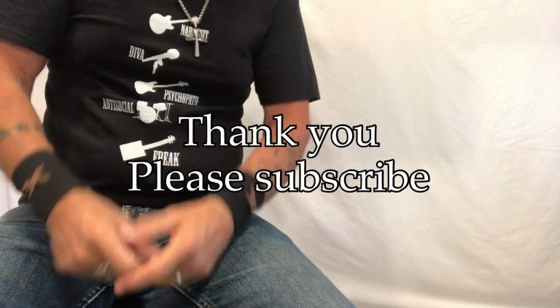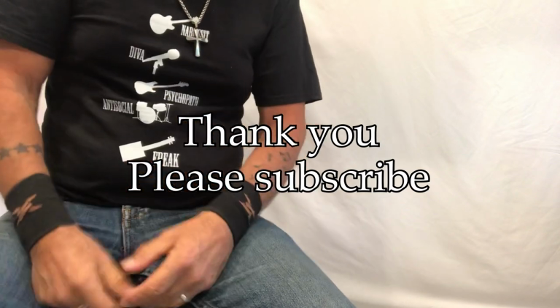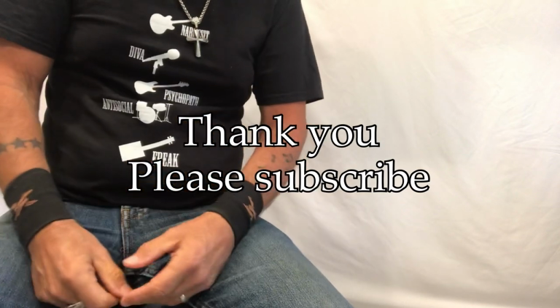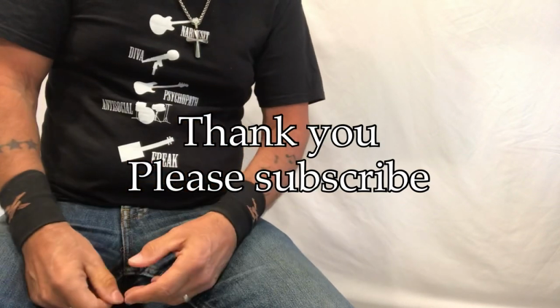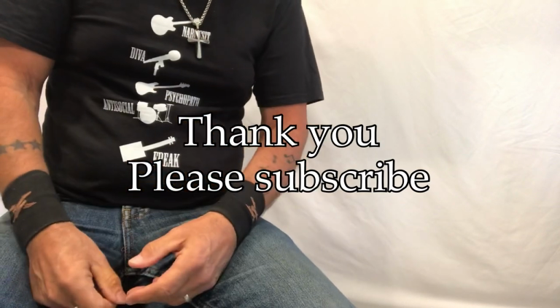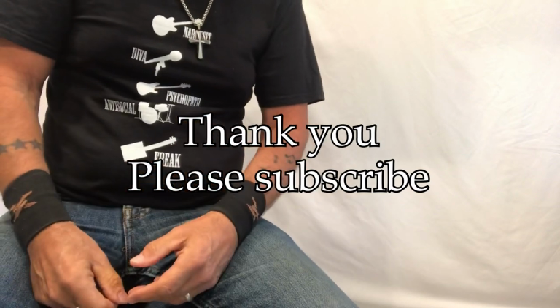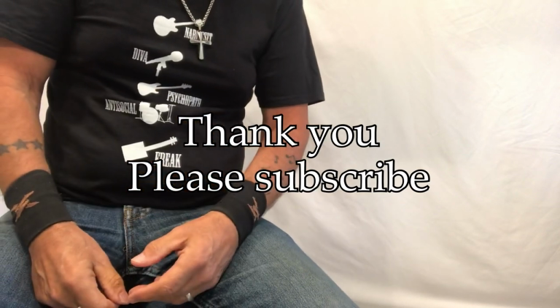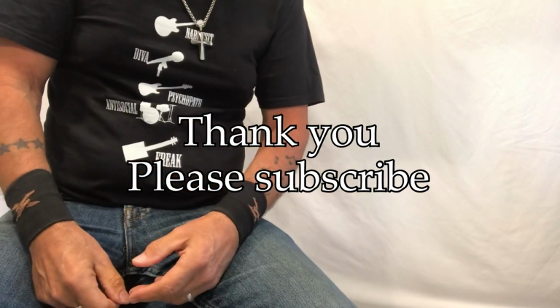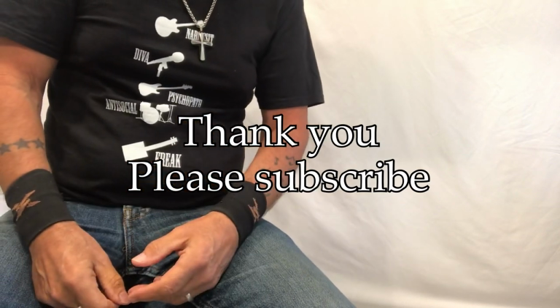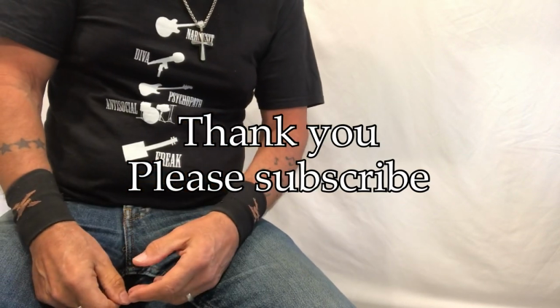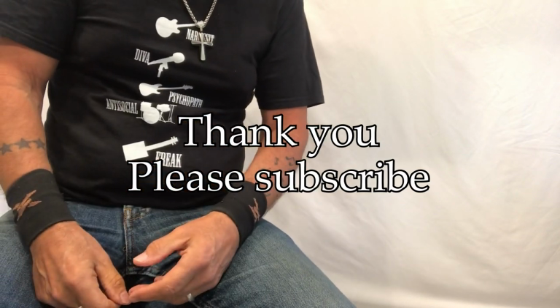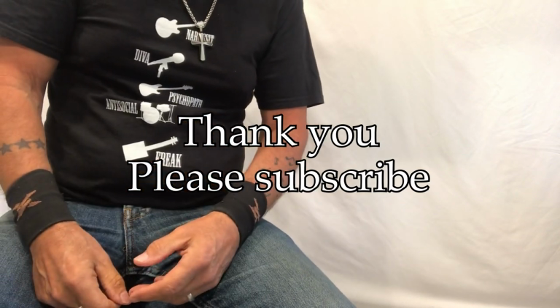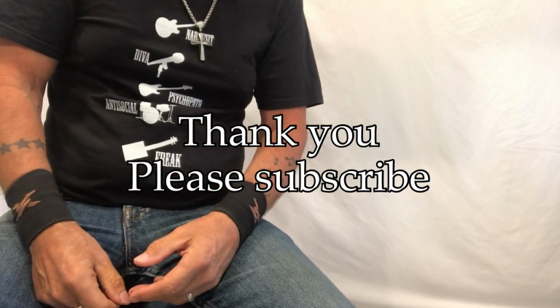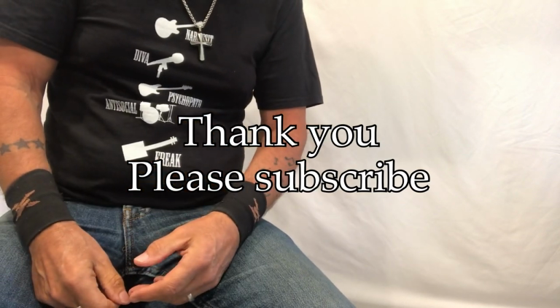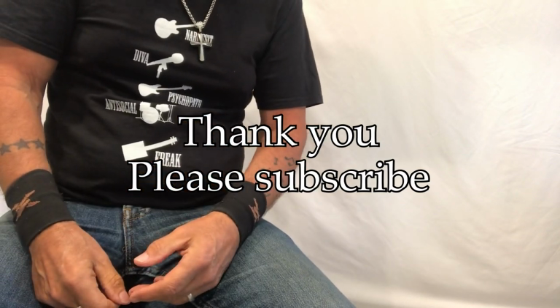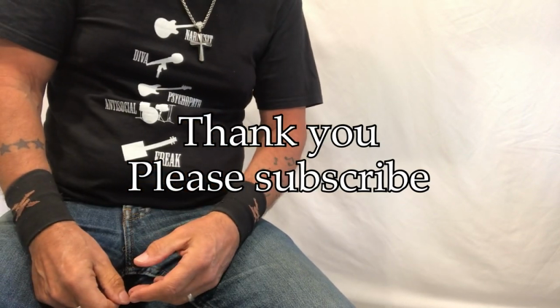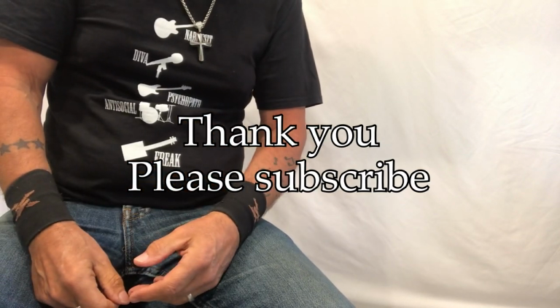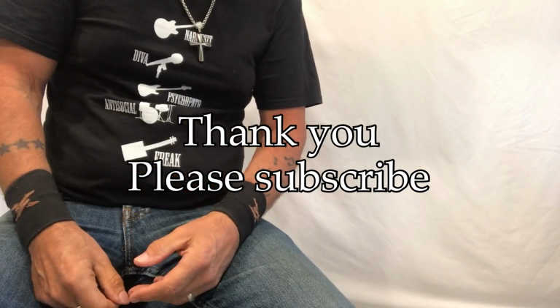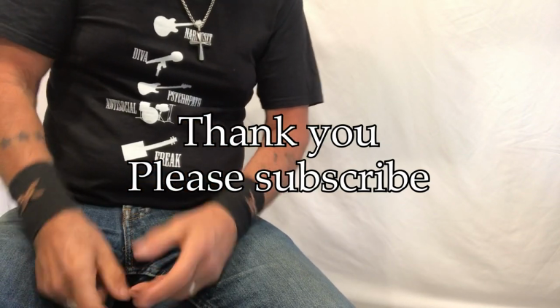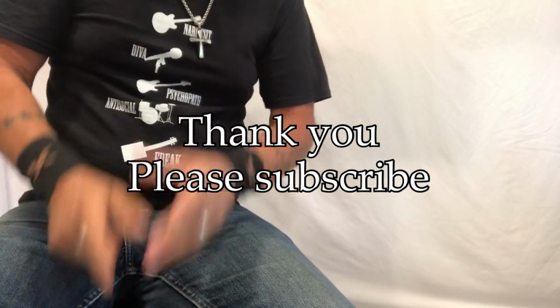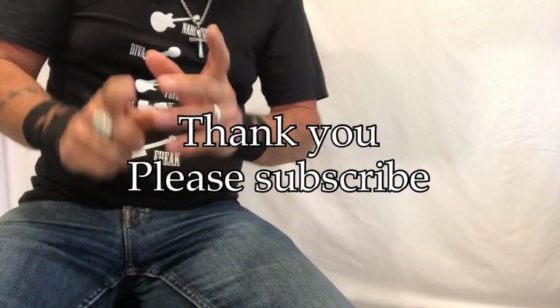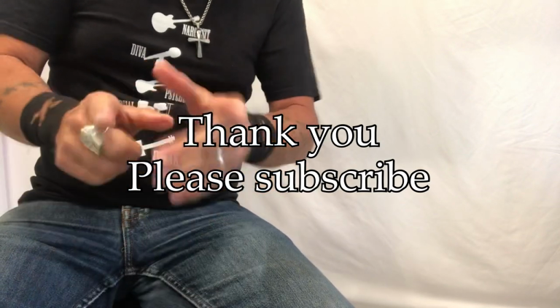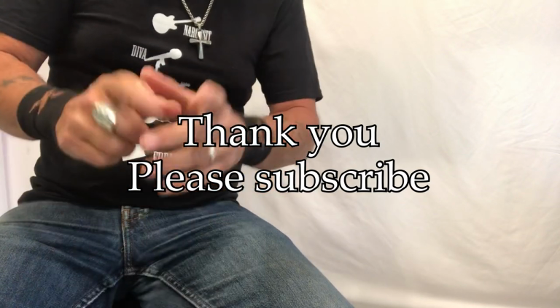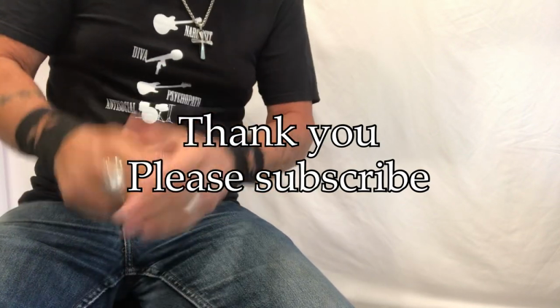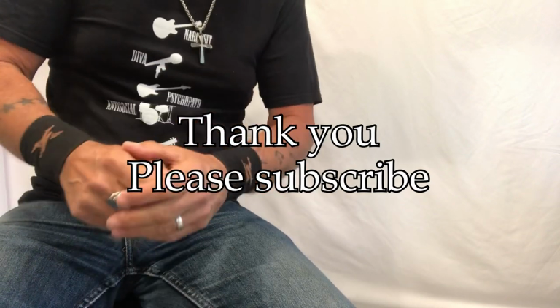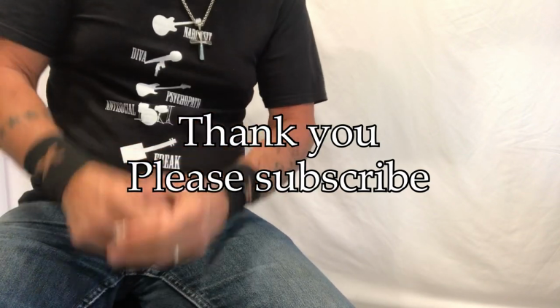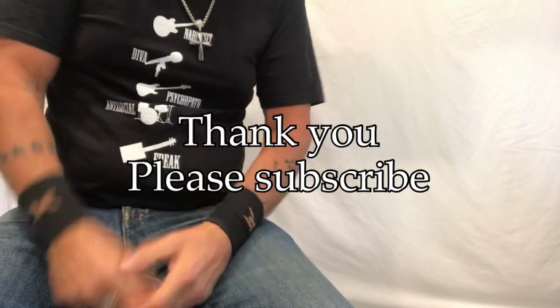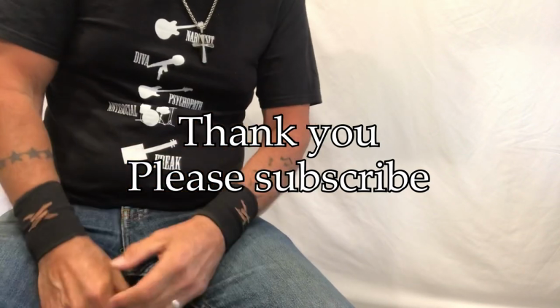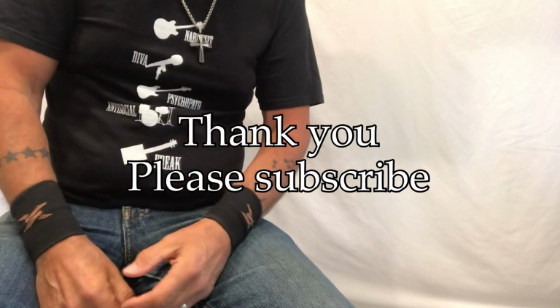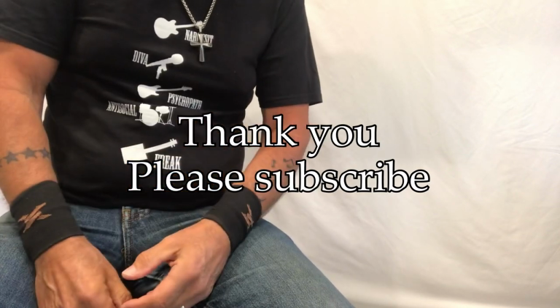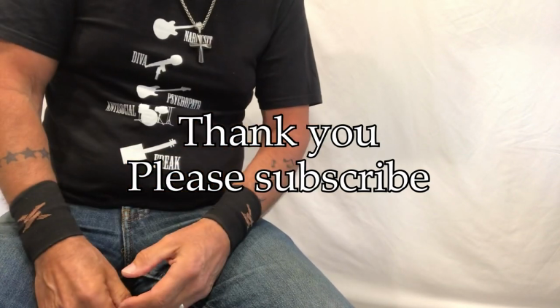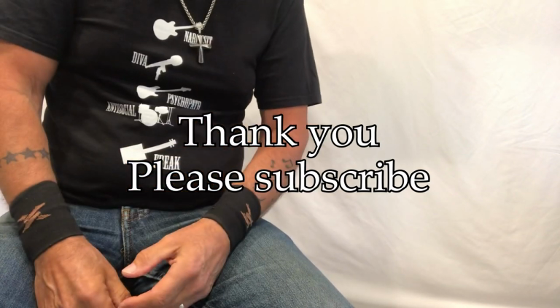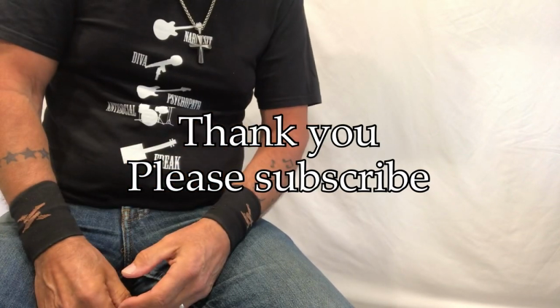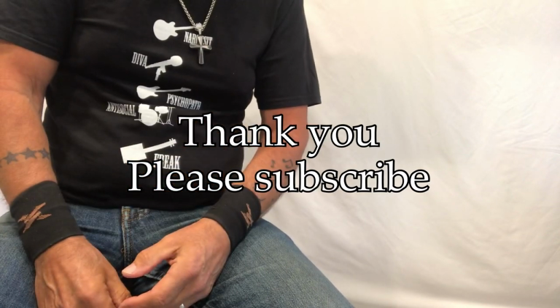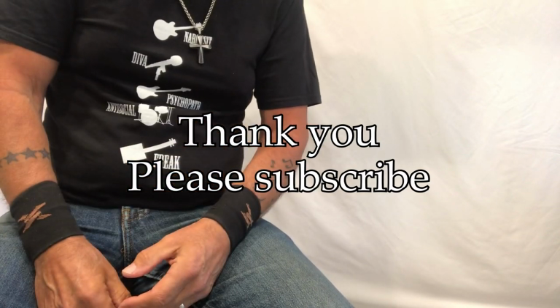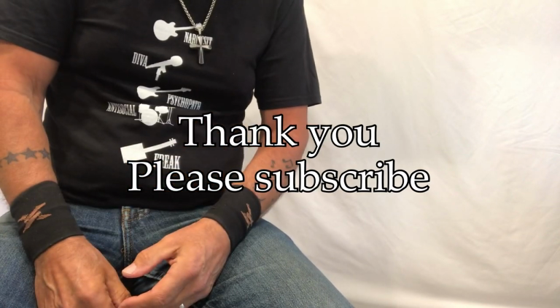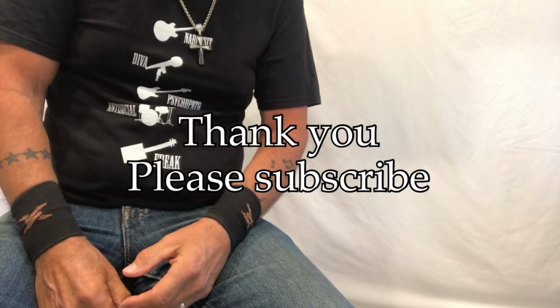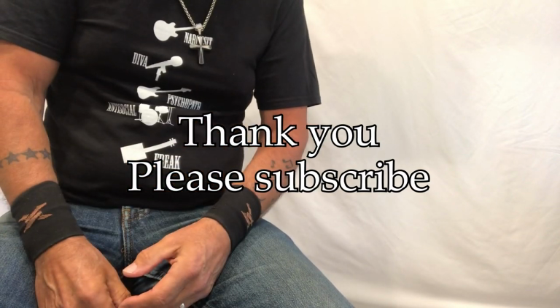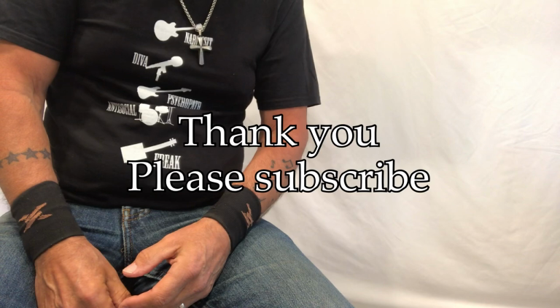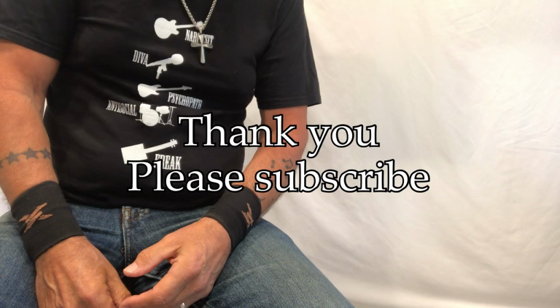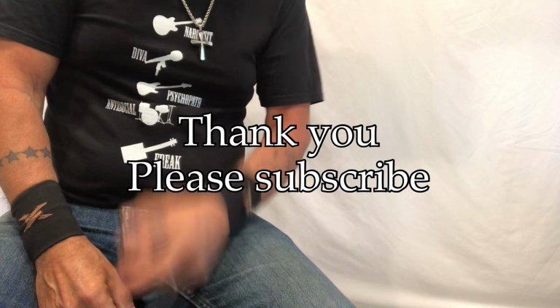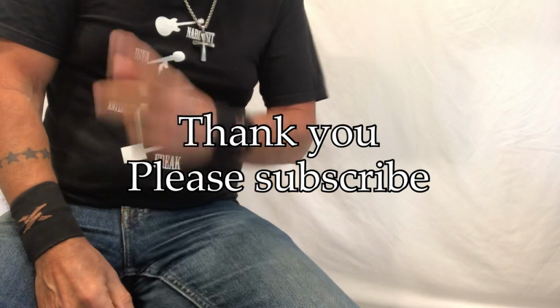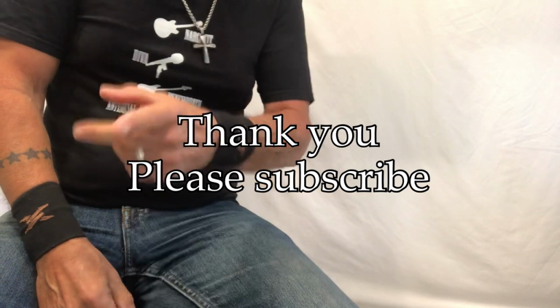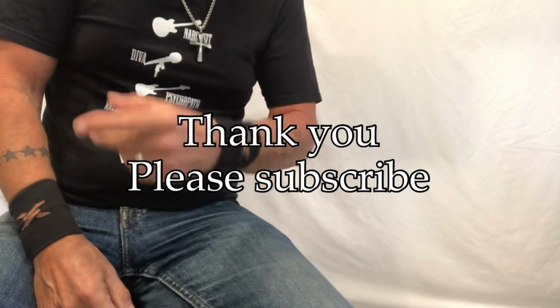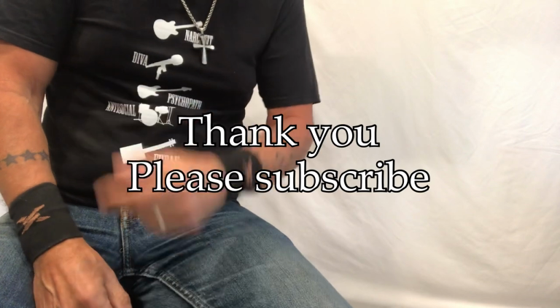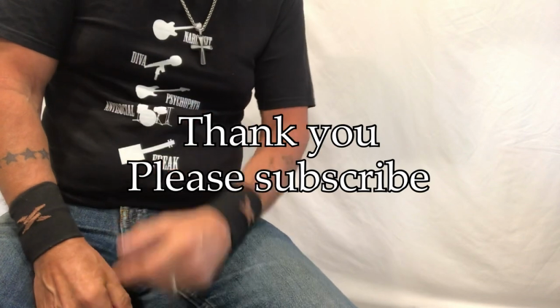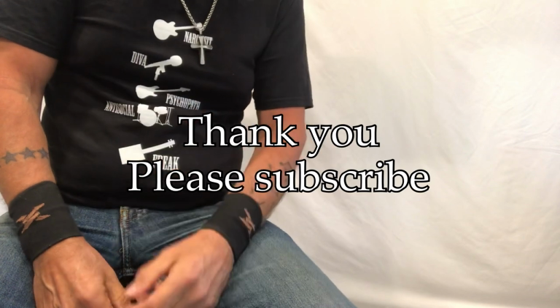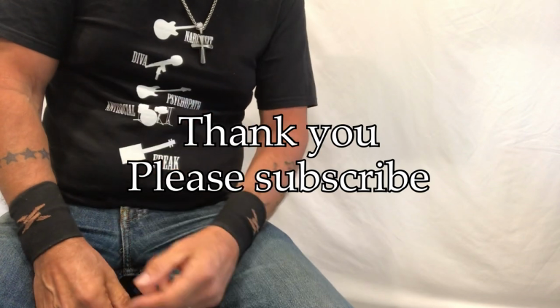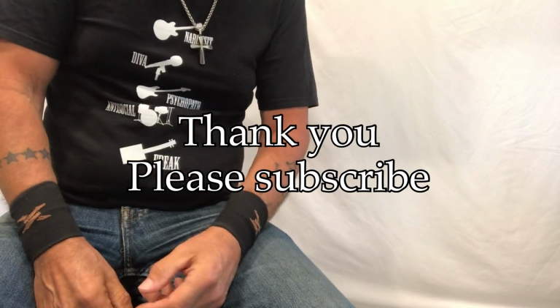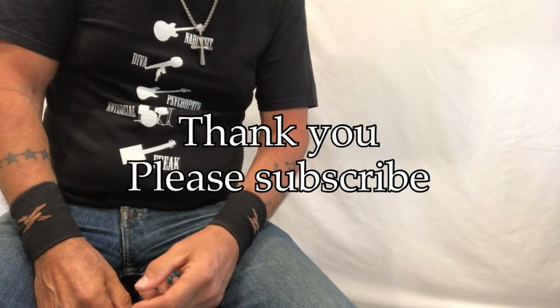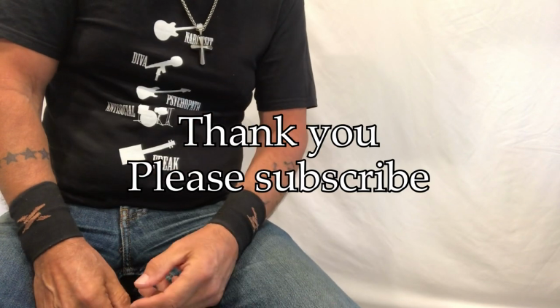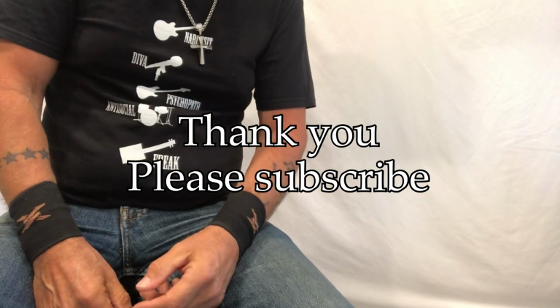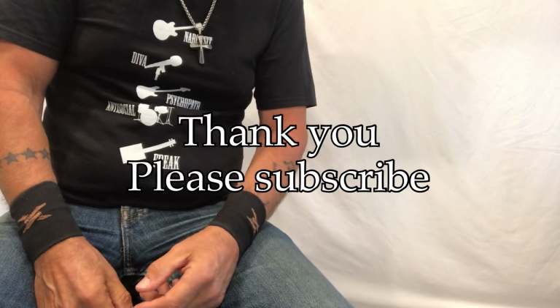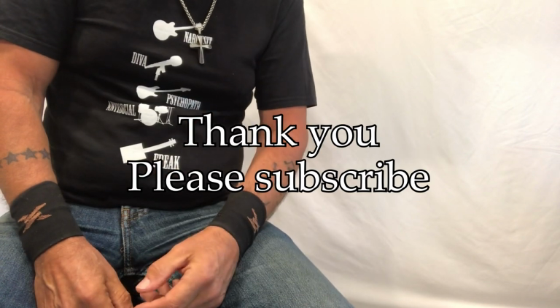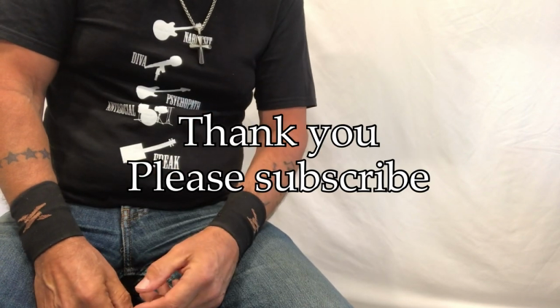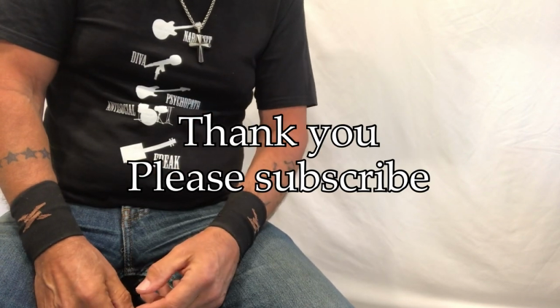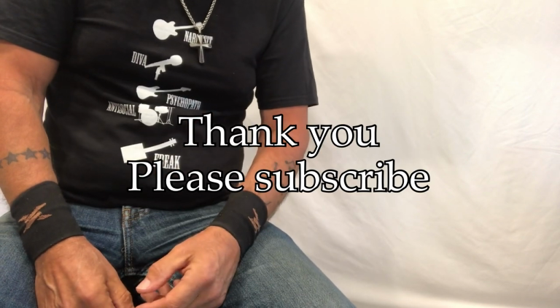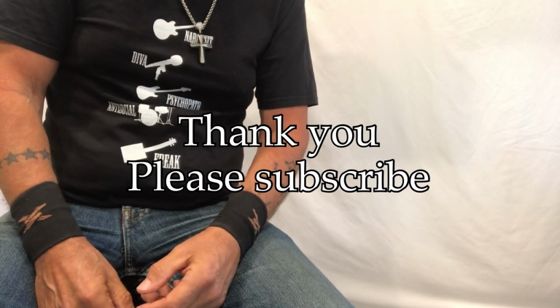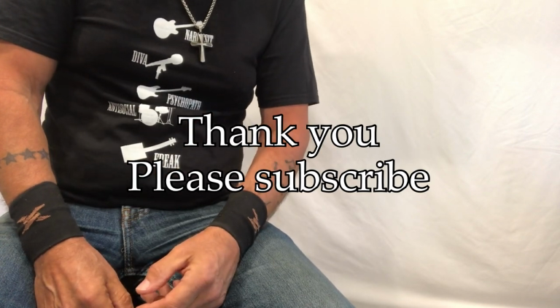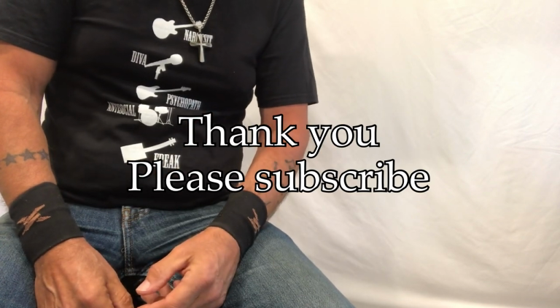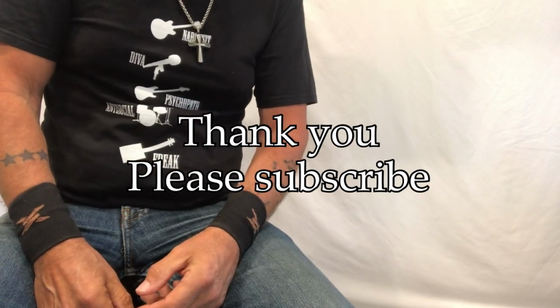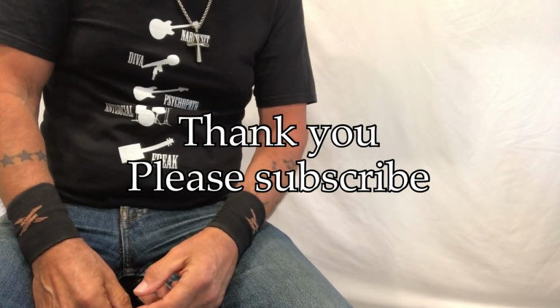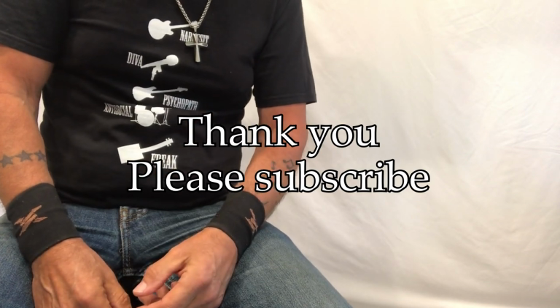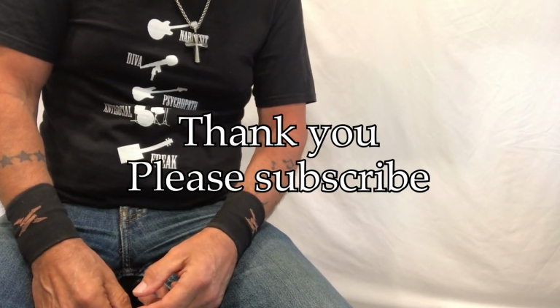This is a special edition, so we'll see you Friday like always. Thank you so much!